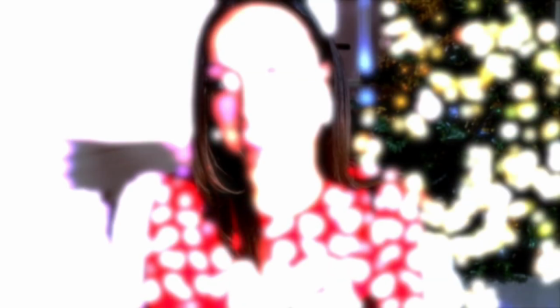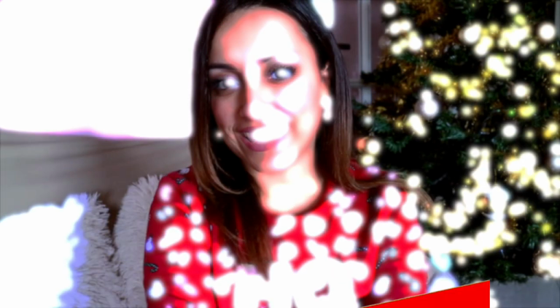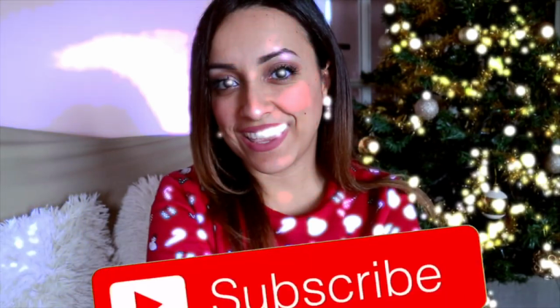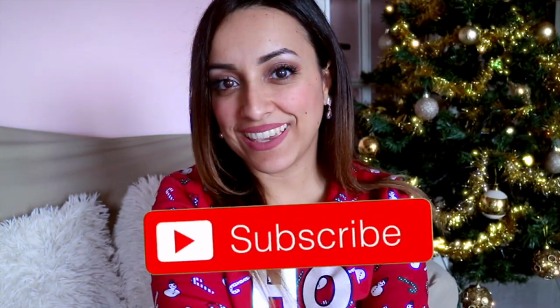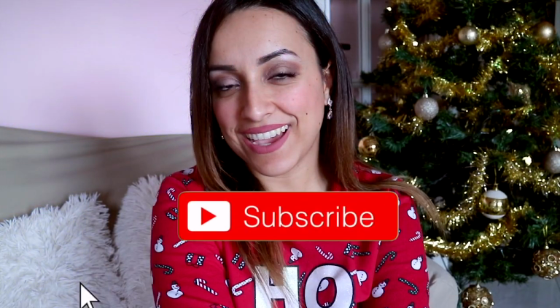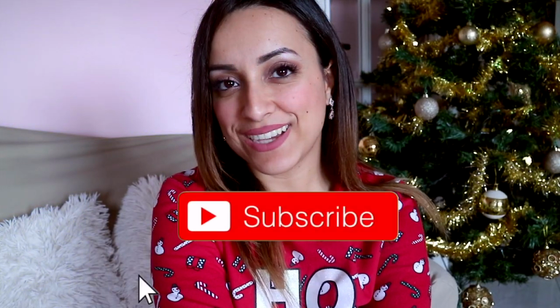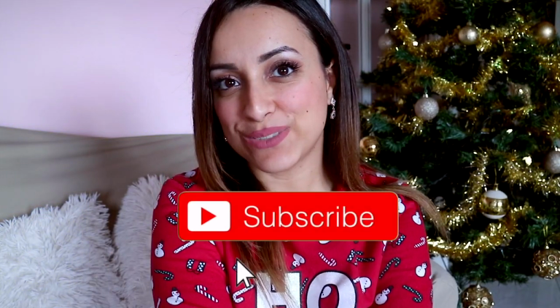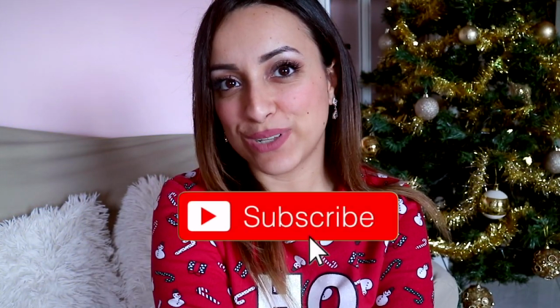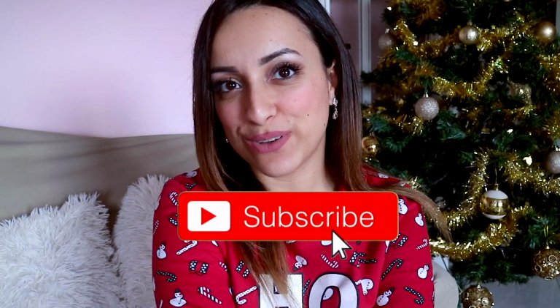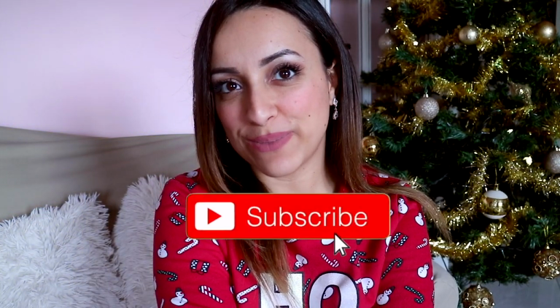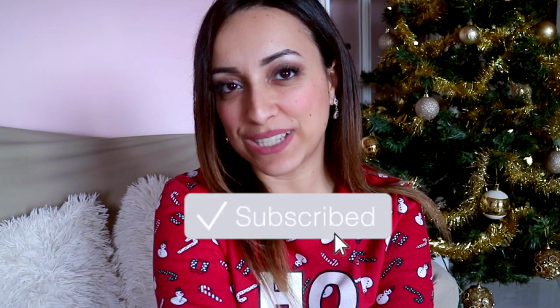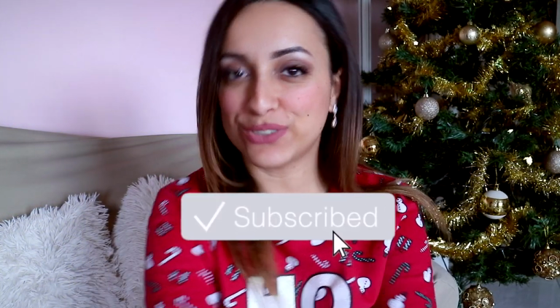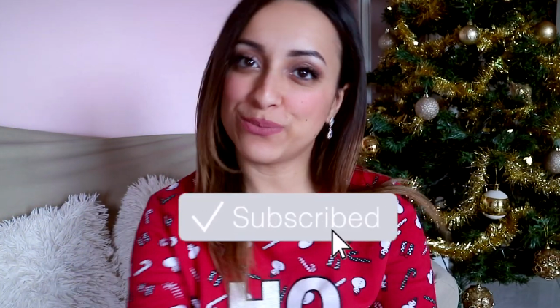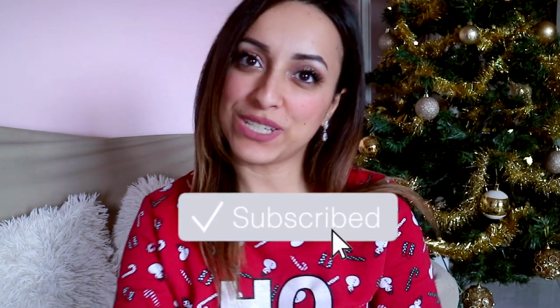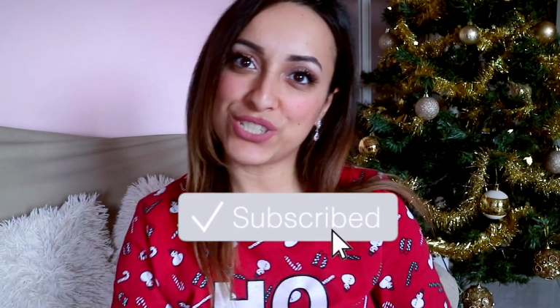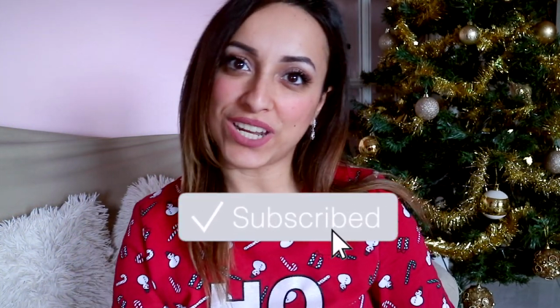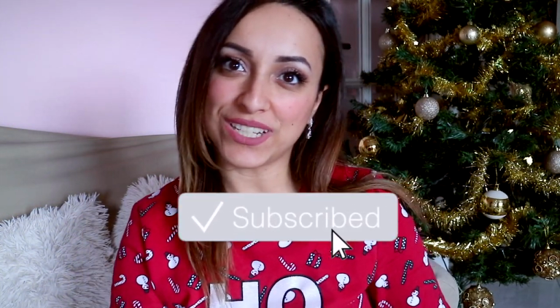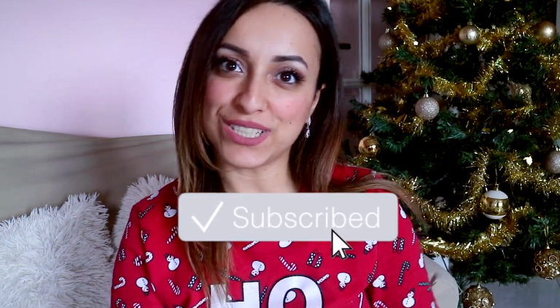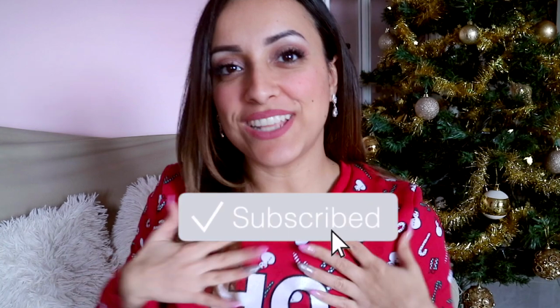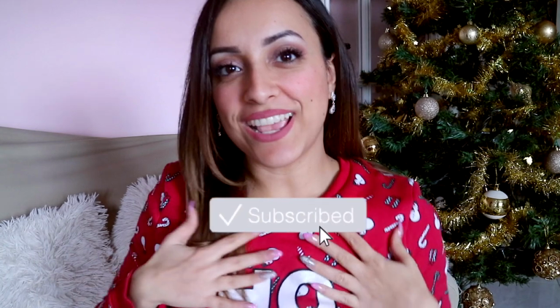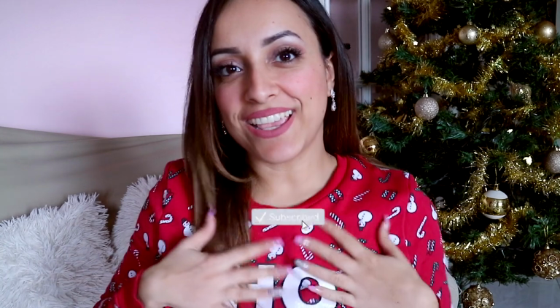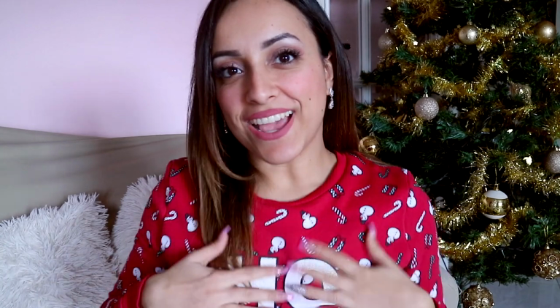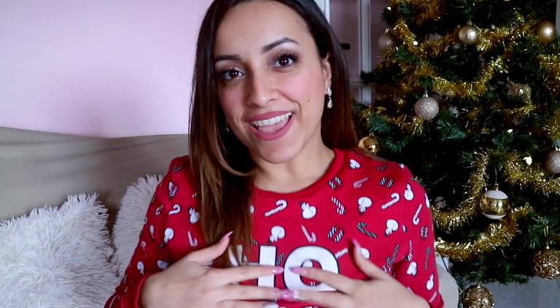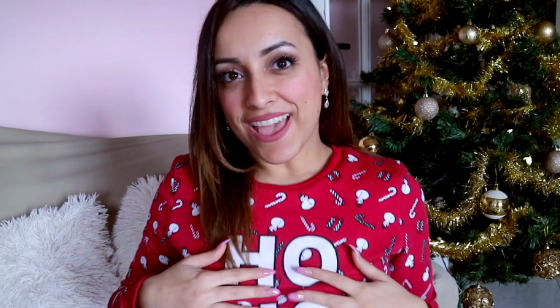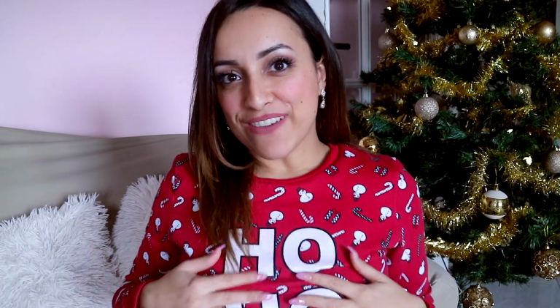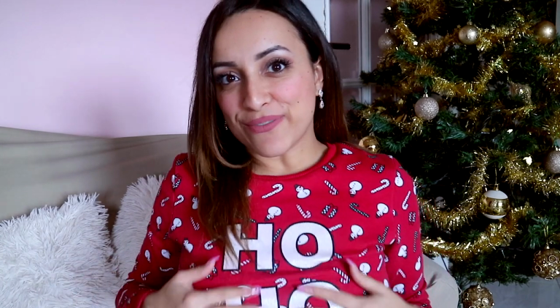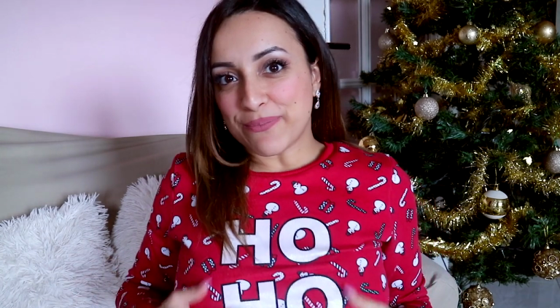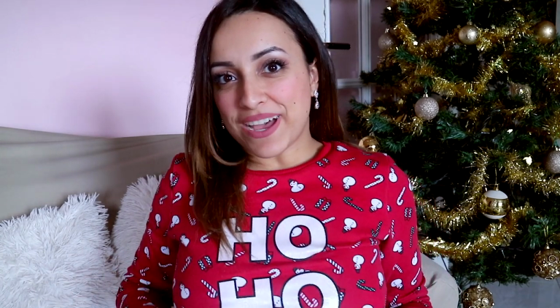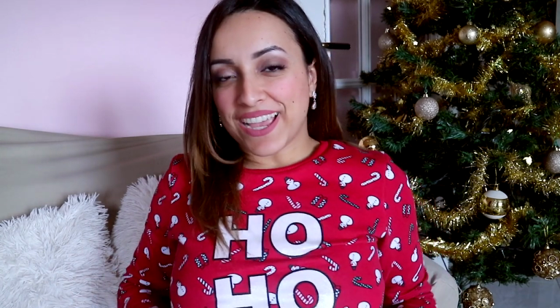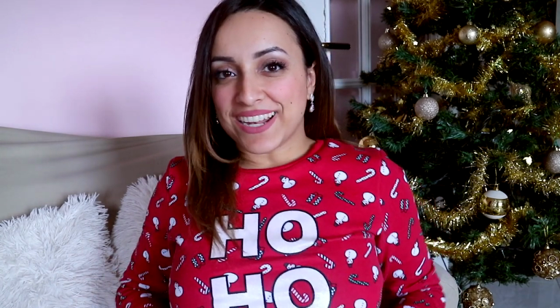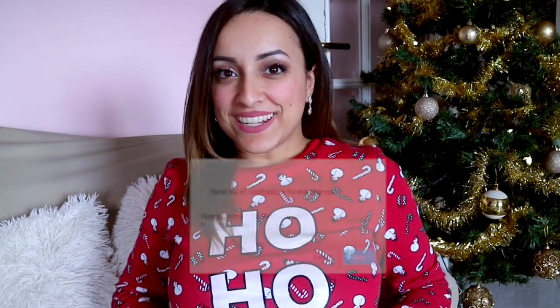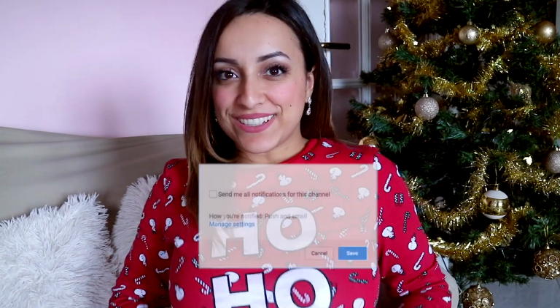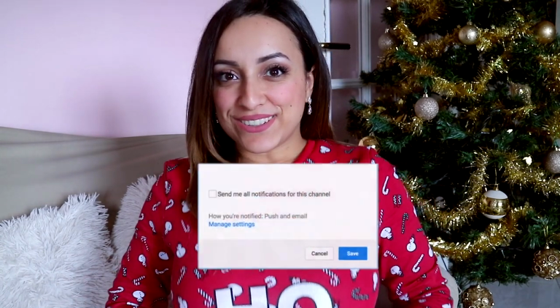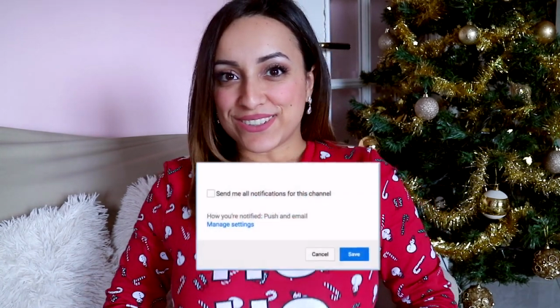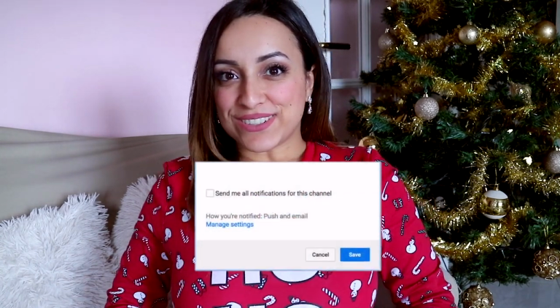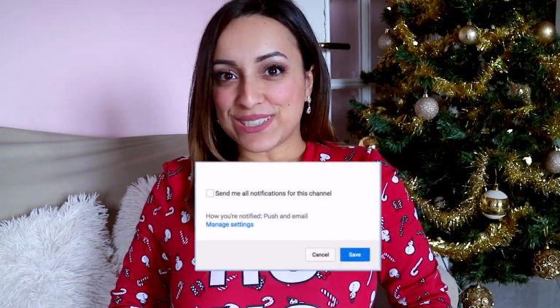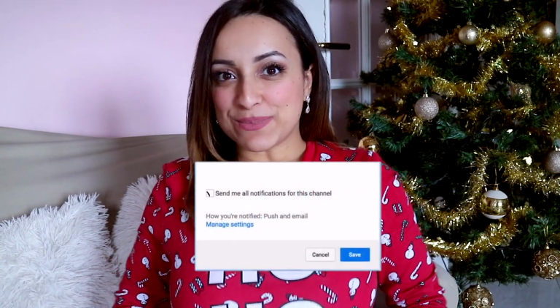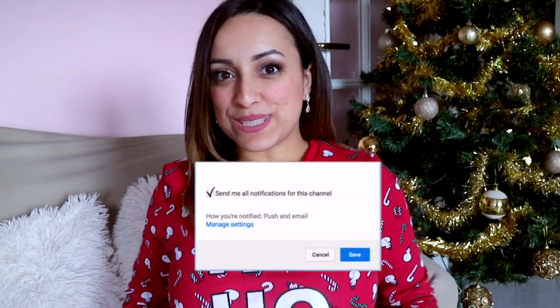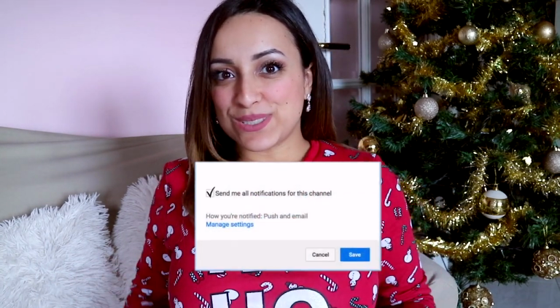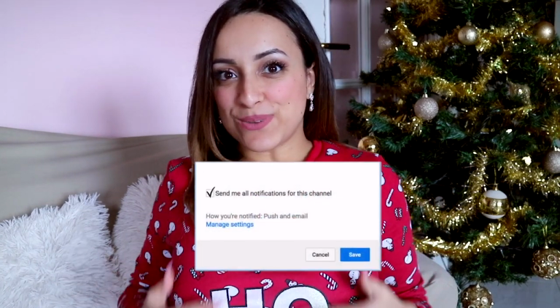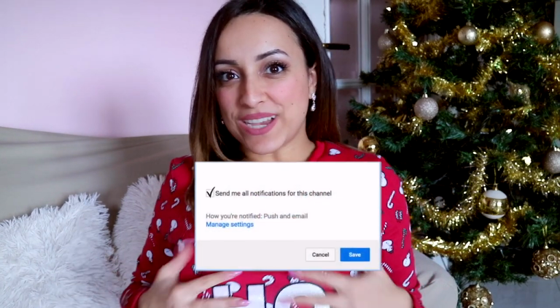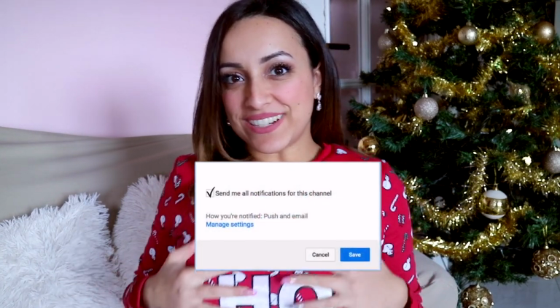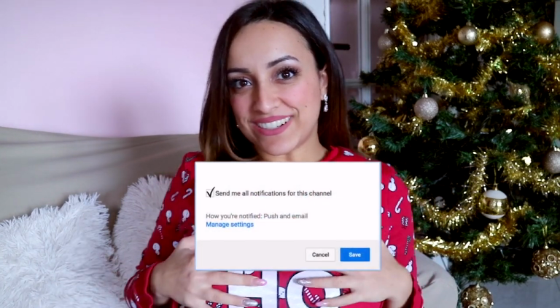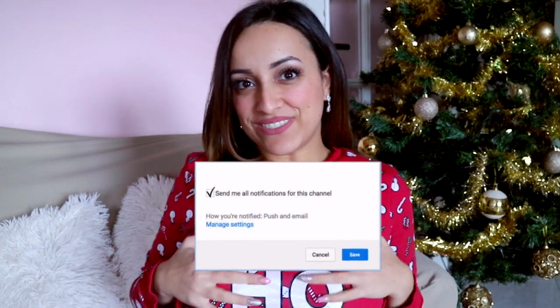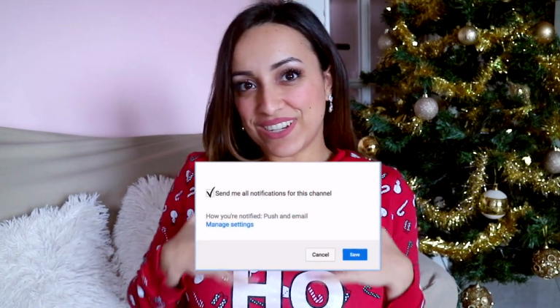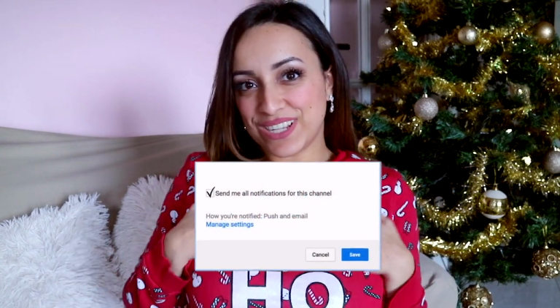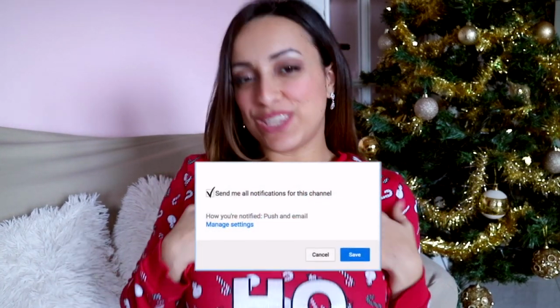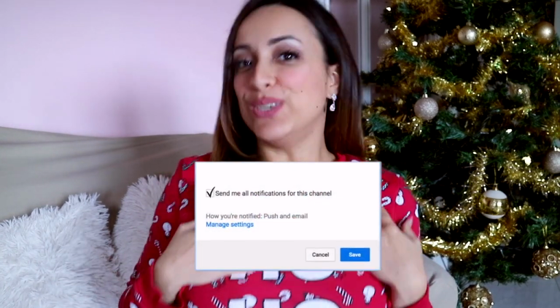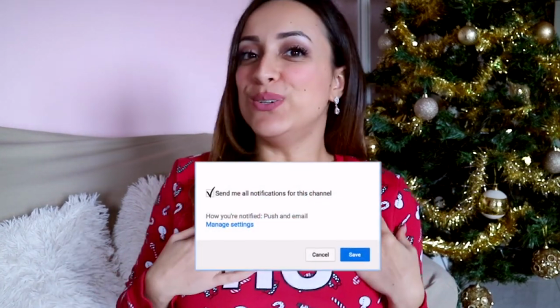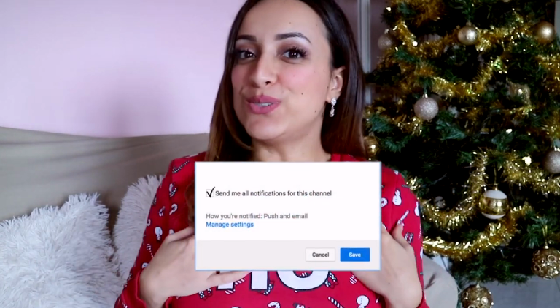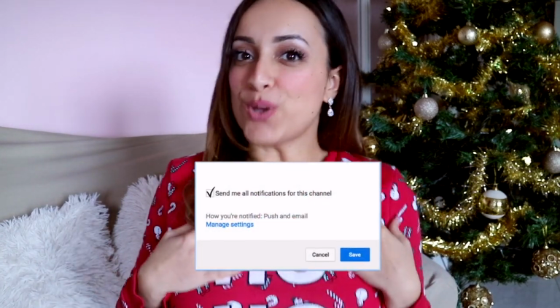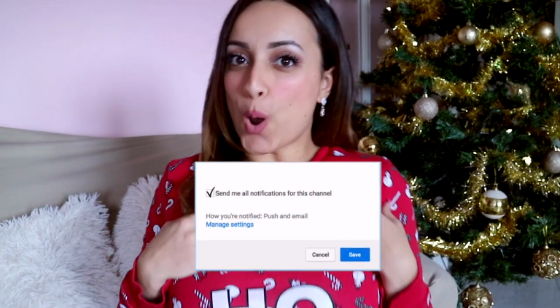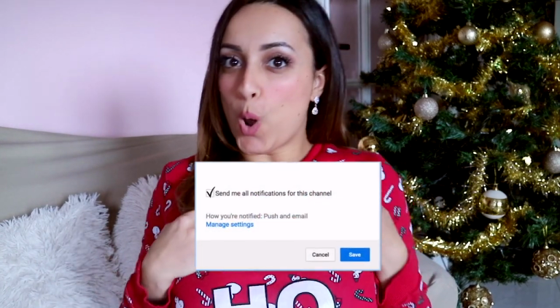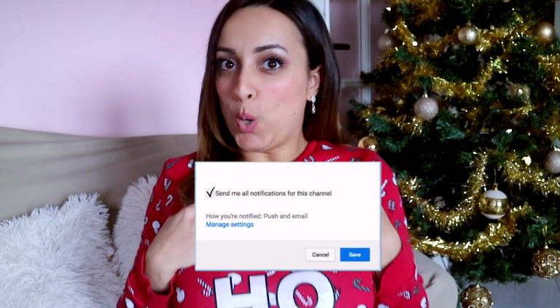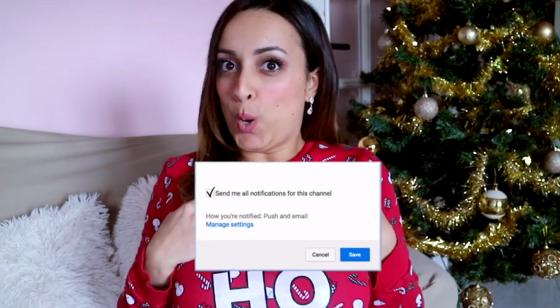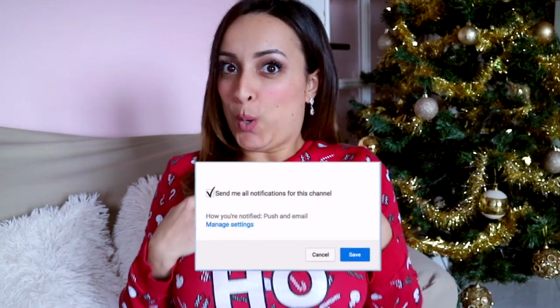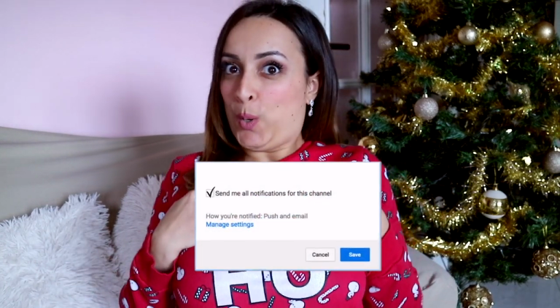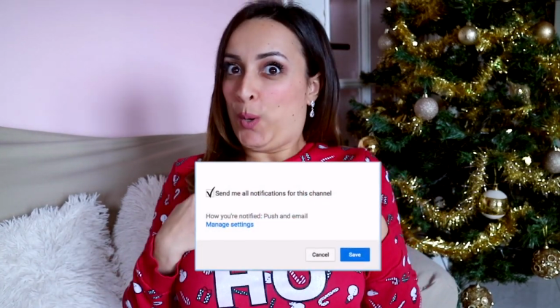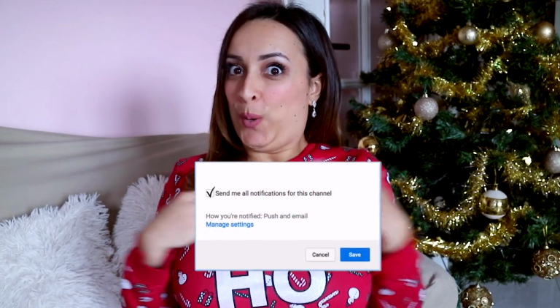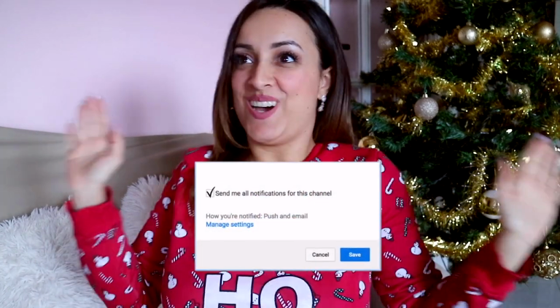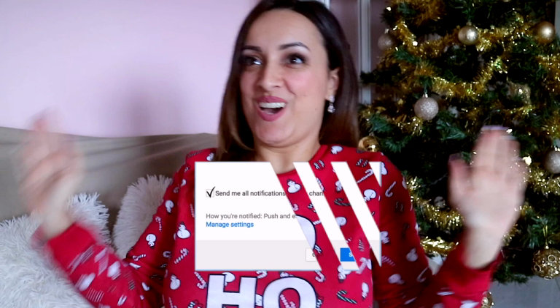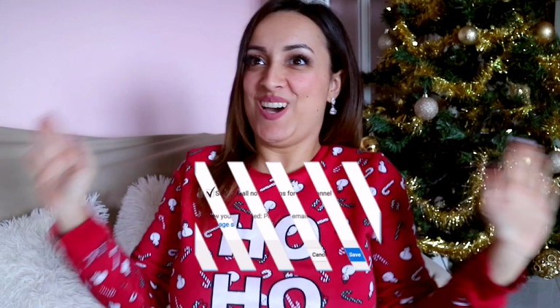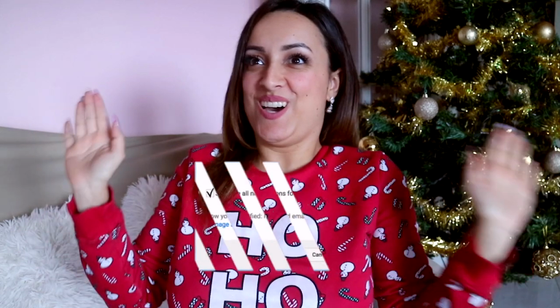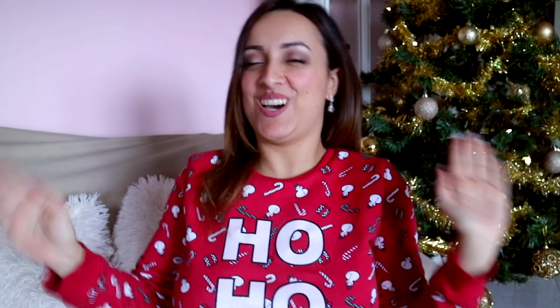Hey guys, welcome back to my channel. Today I have my little Christmas sweater, very cute. Ho ho ho, ho ho.